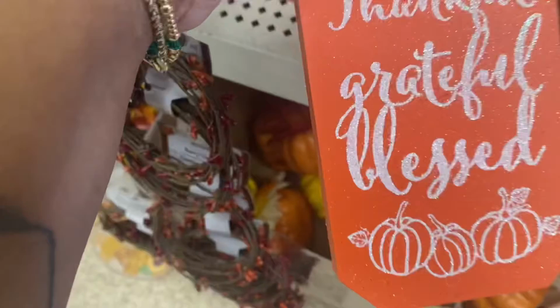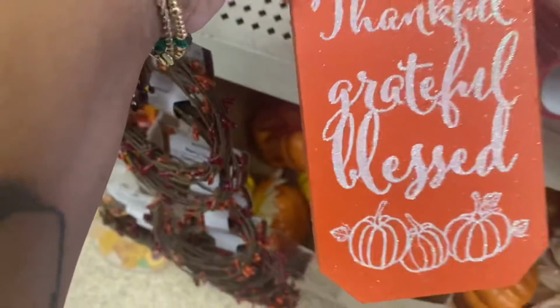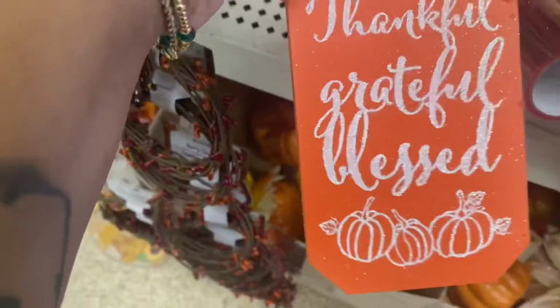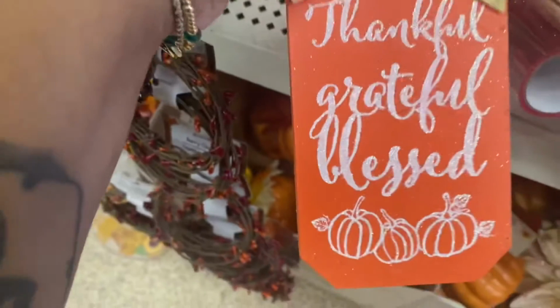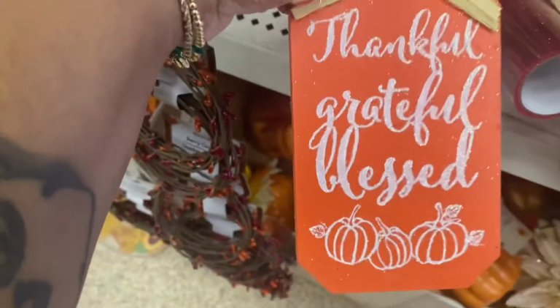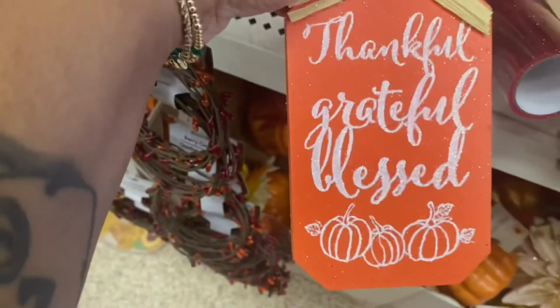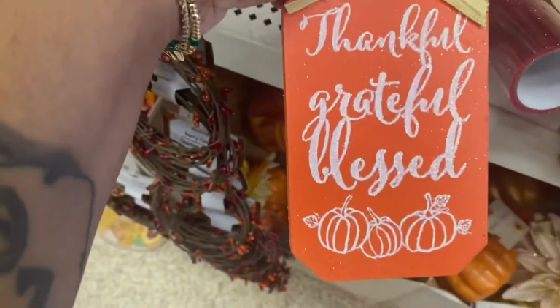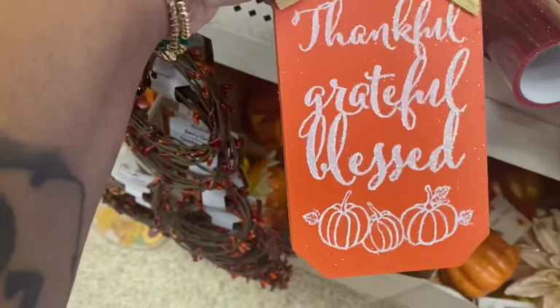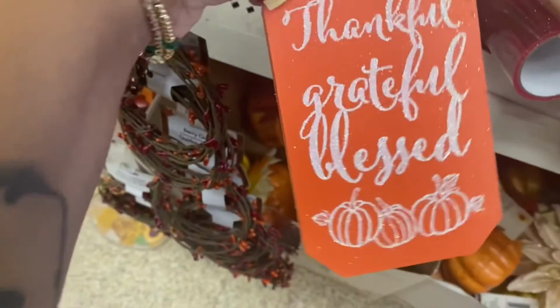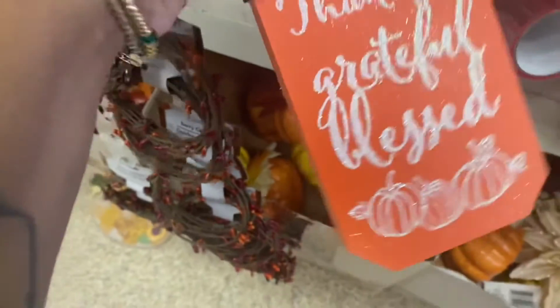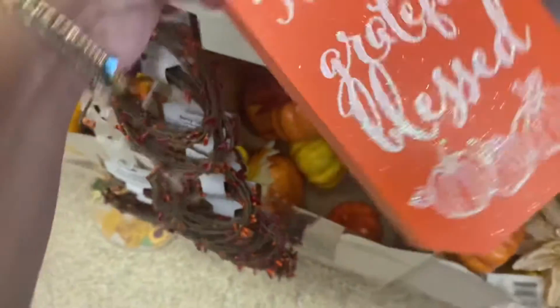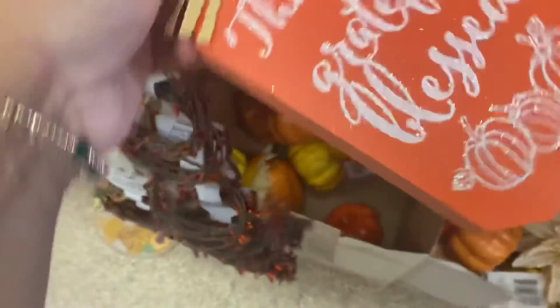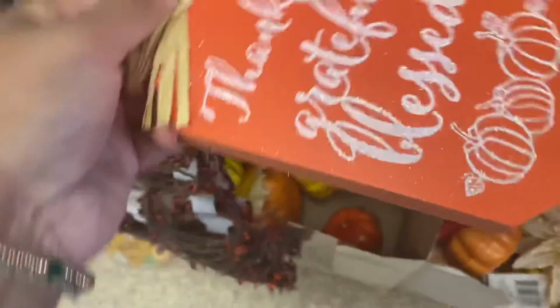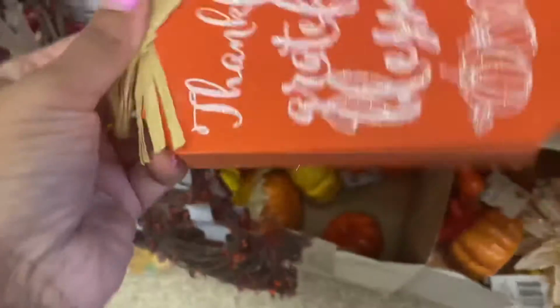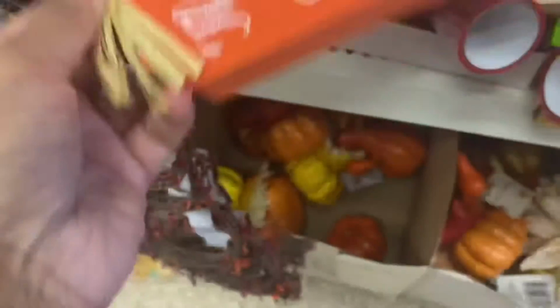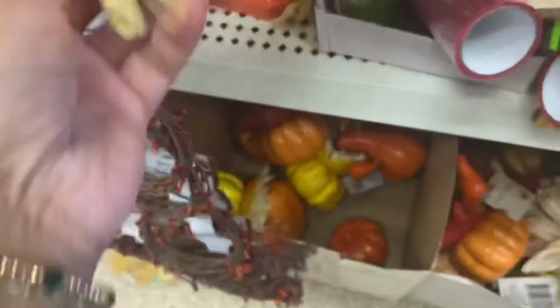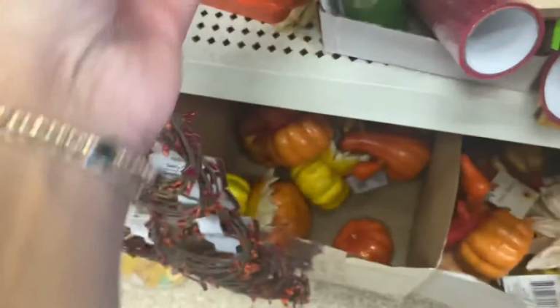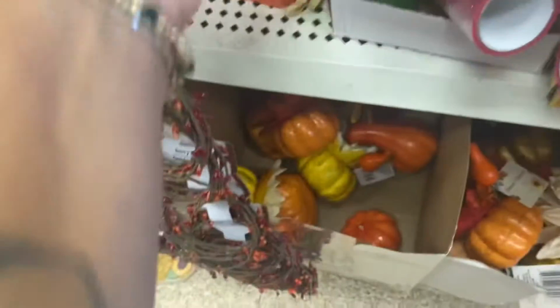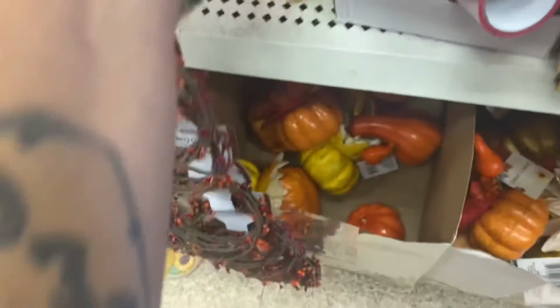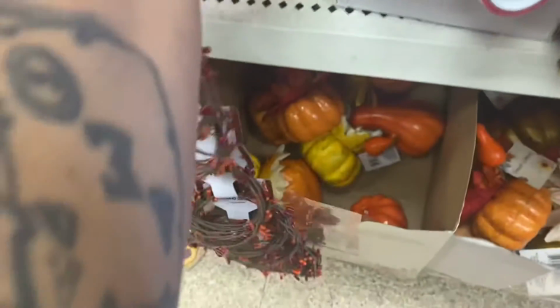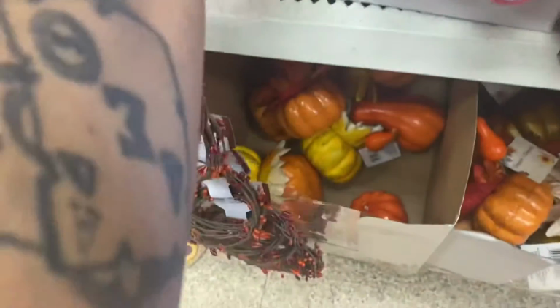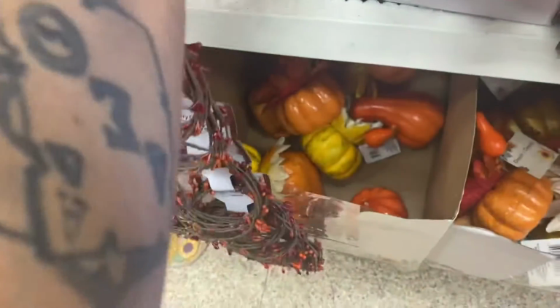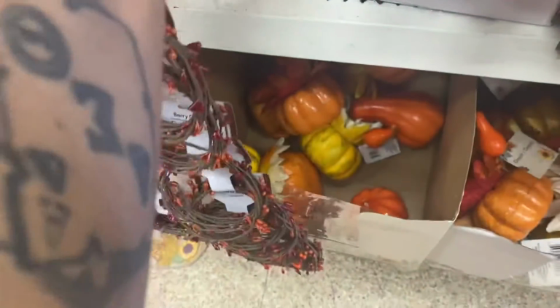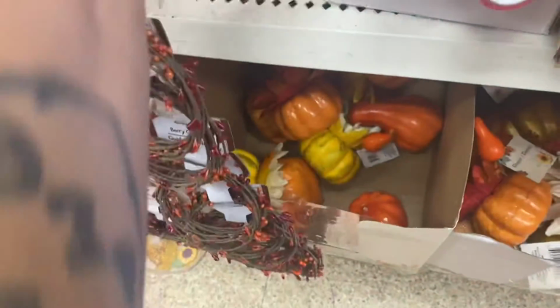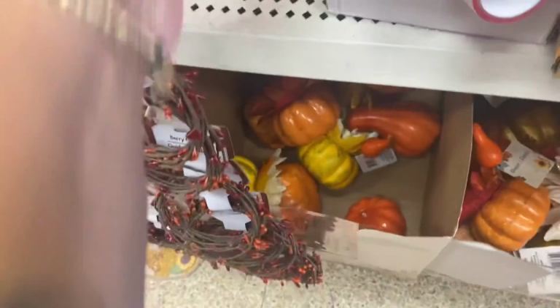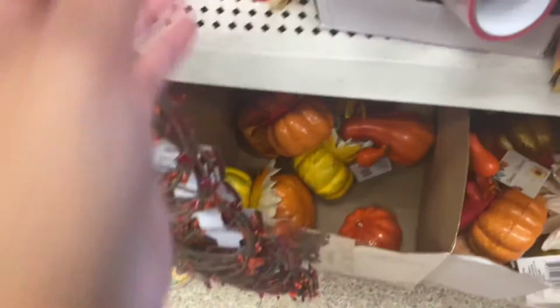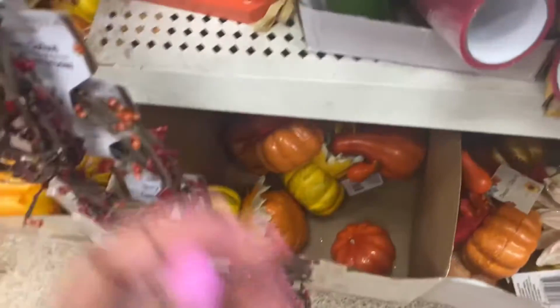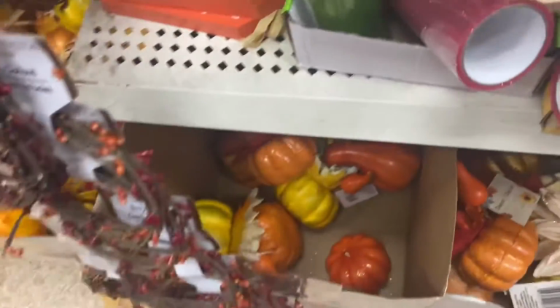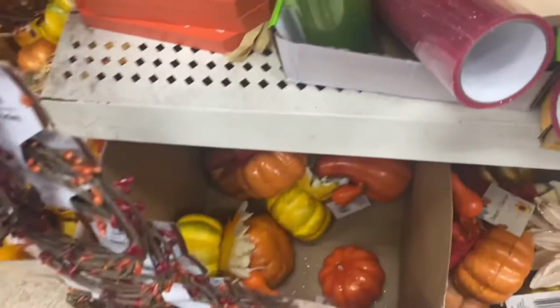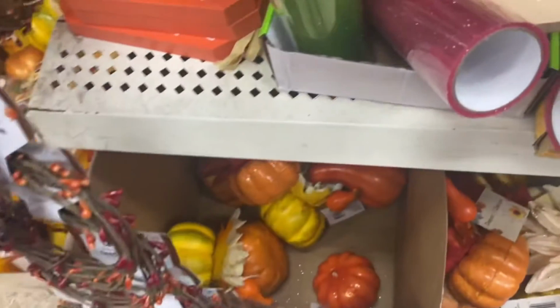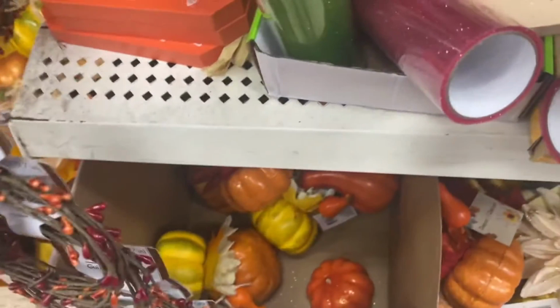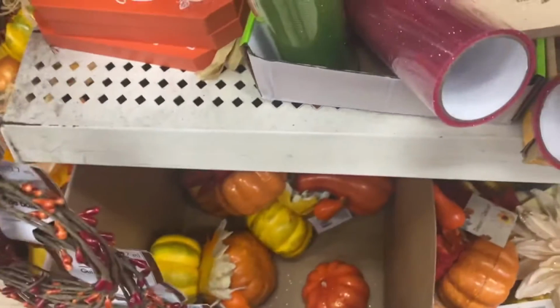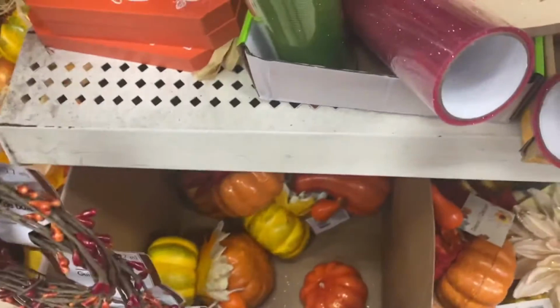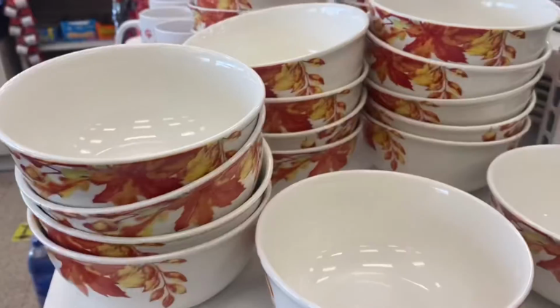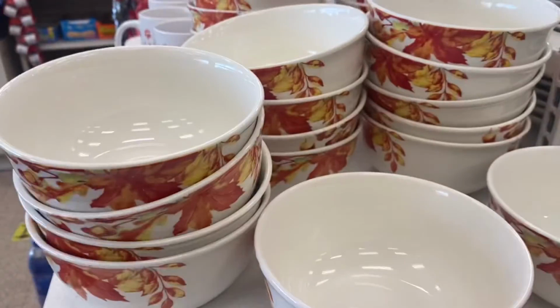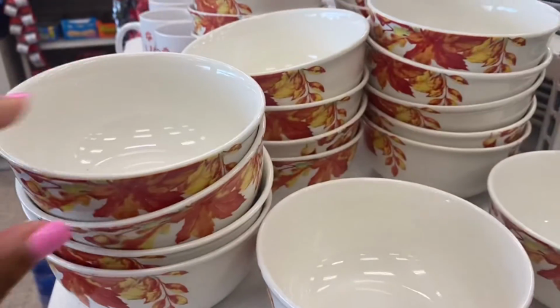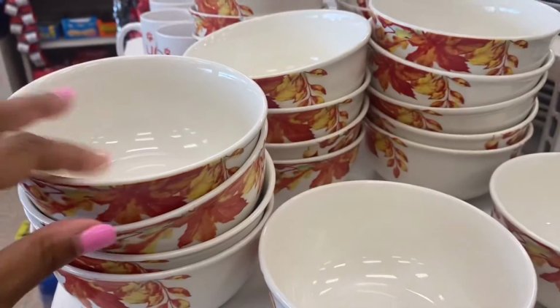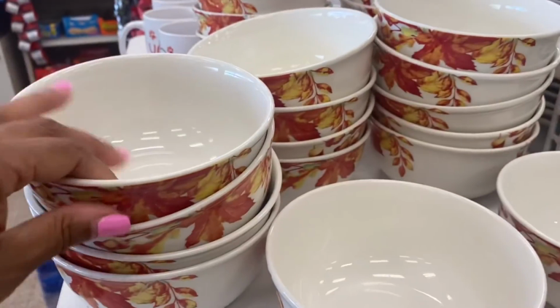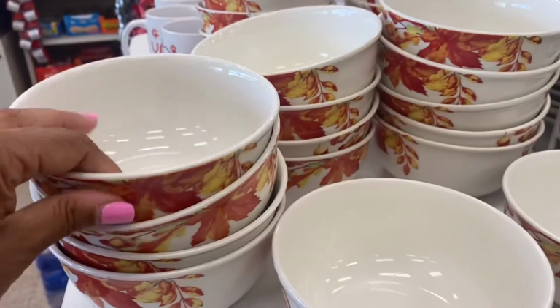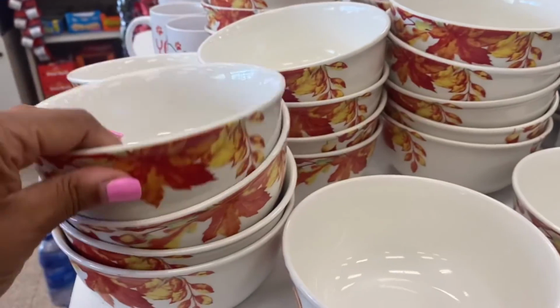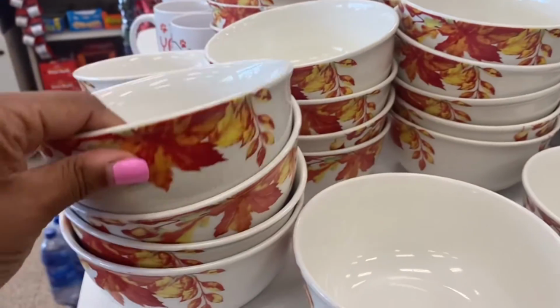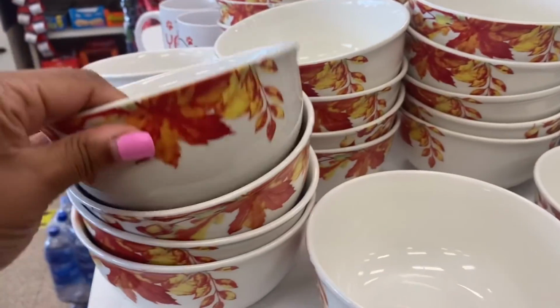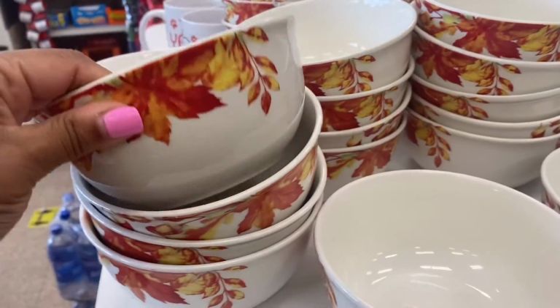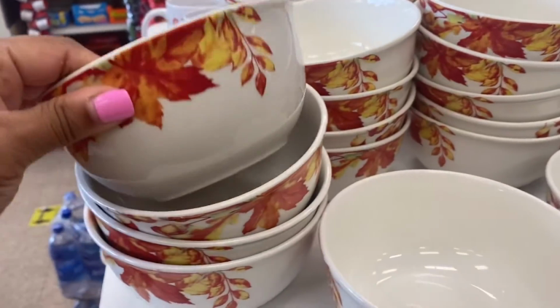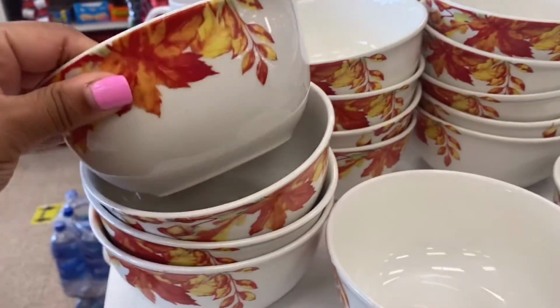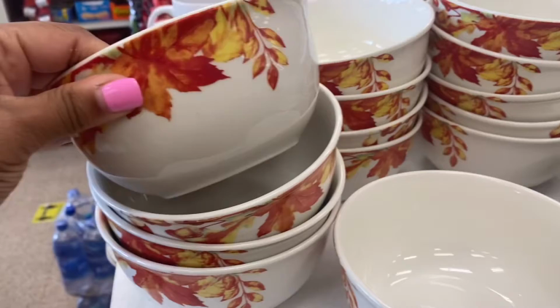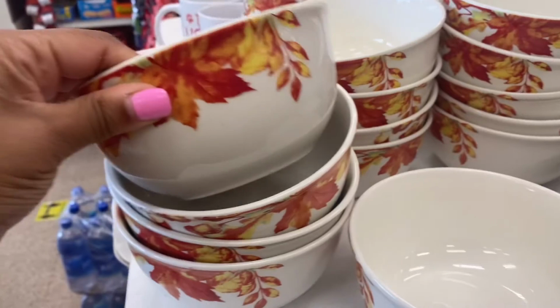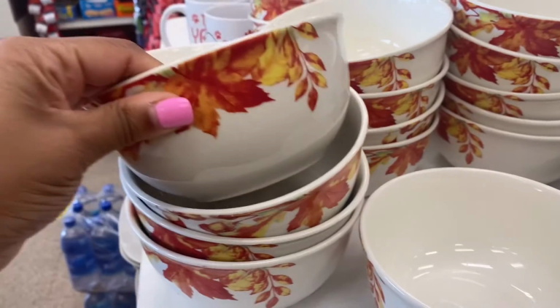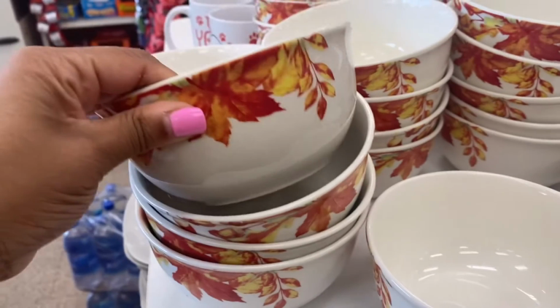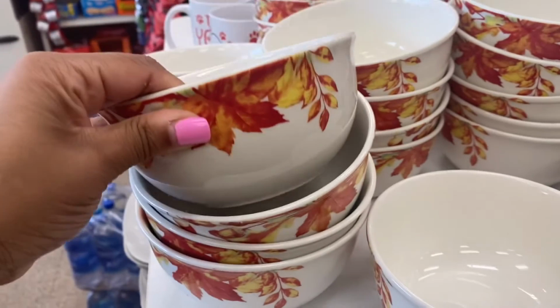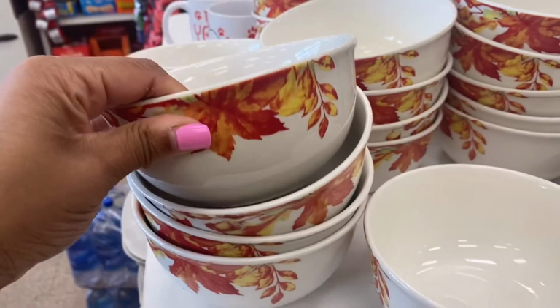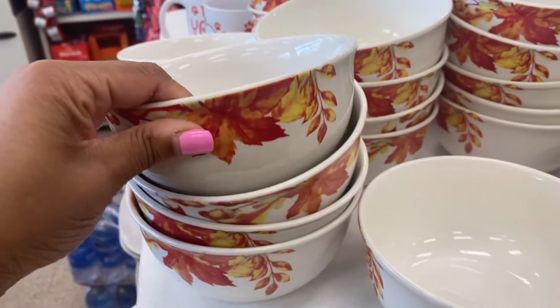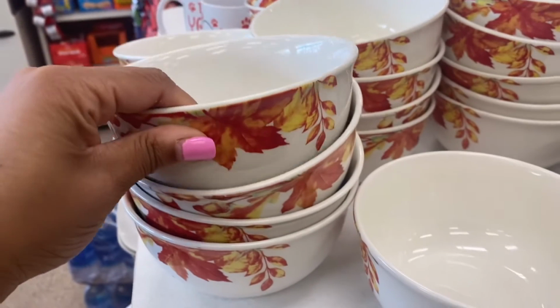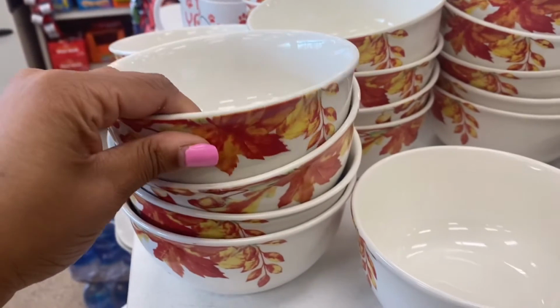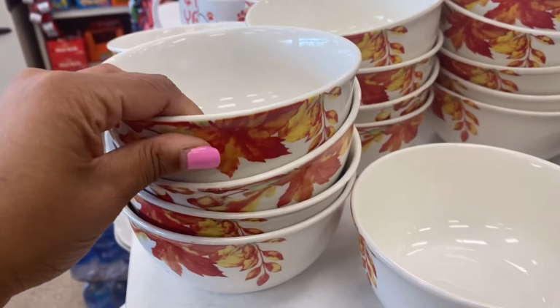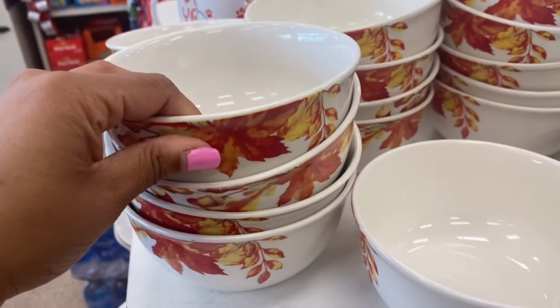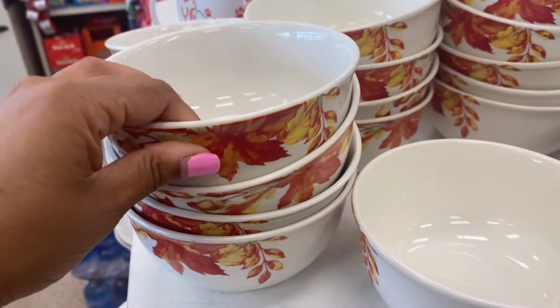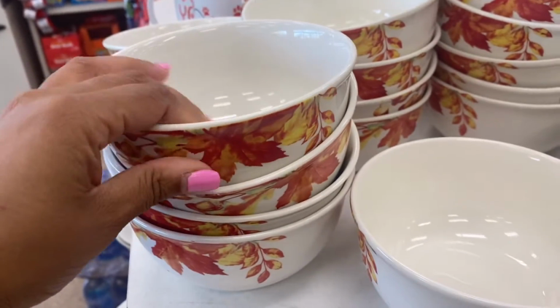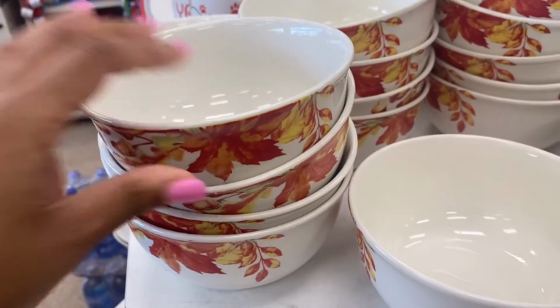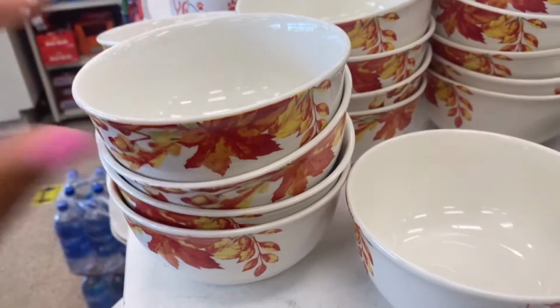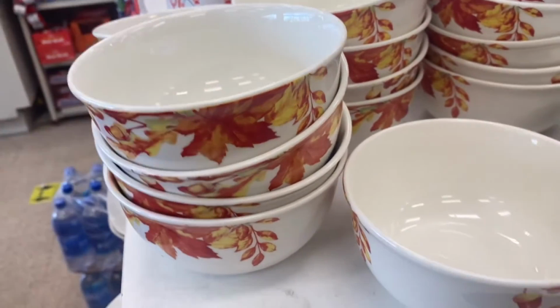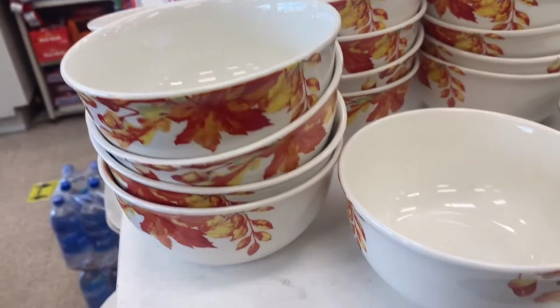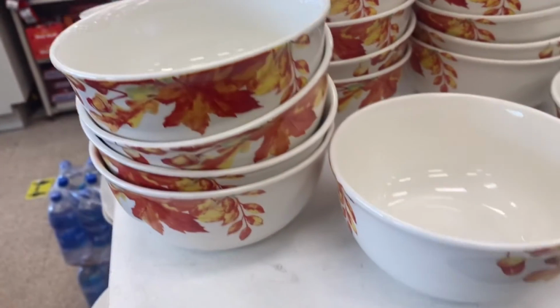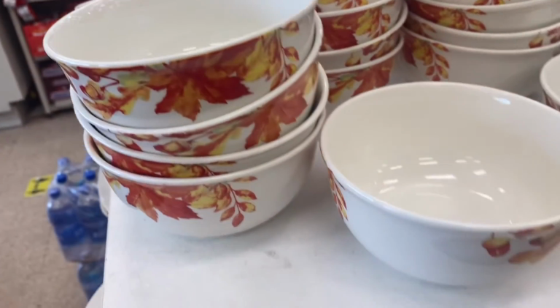They have signs that say 'Thankful,' 'Grateful,' and 'Blessed.' Look at these little fall bowls with leaves on them.